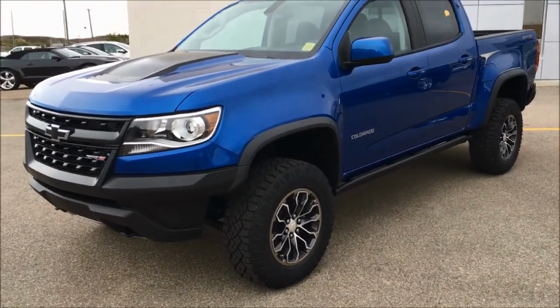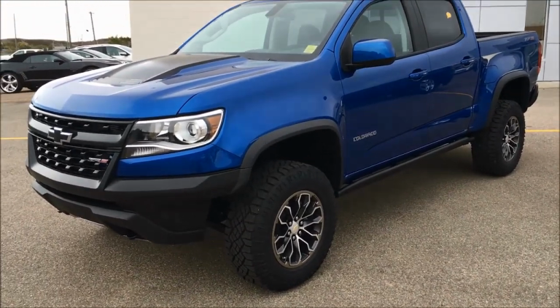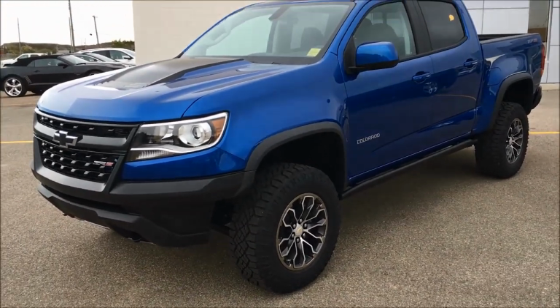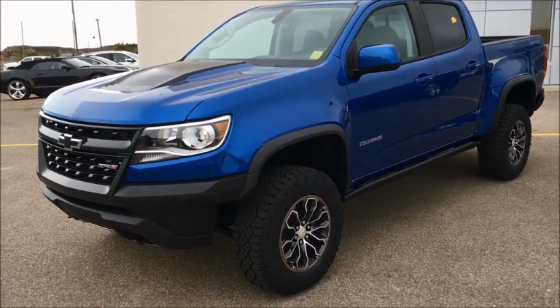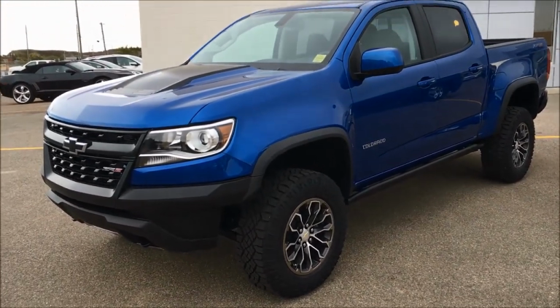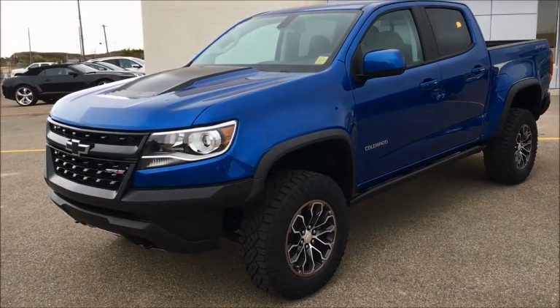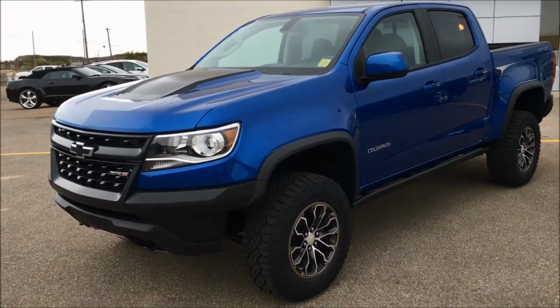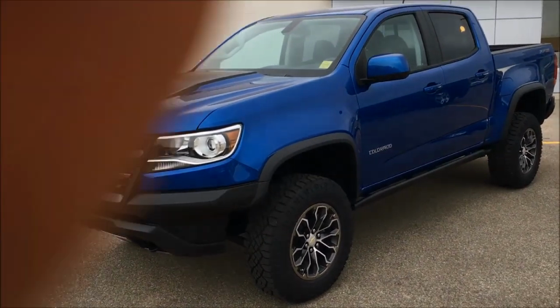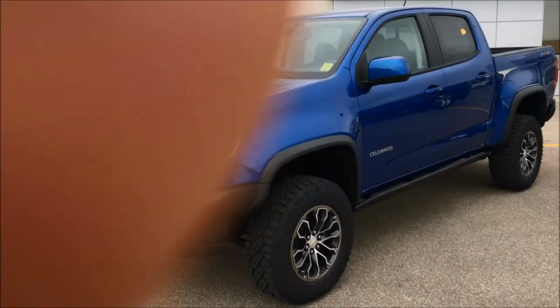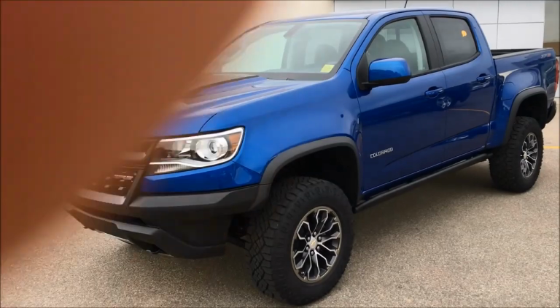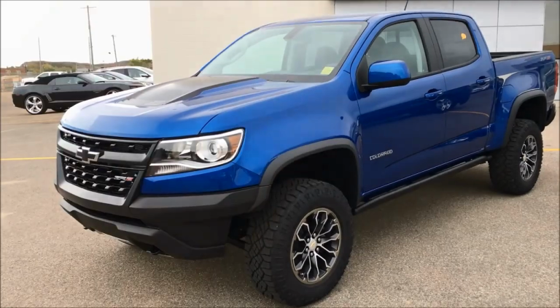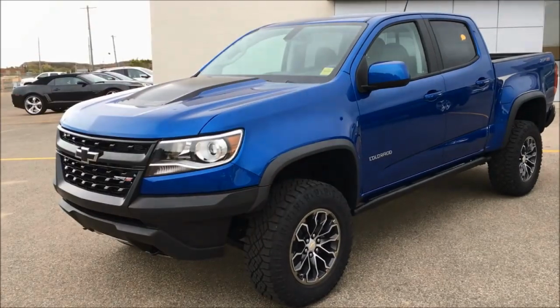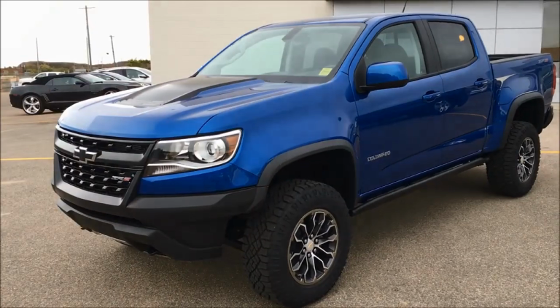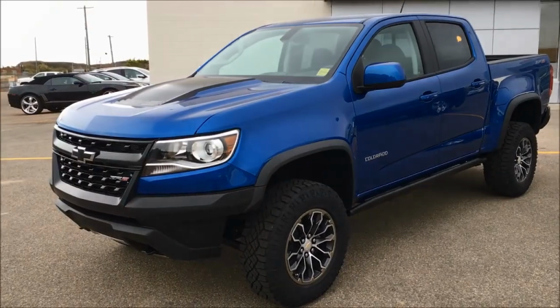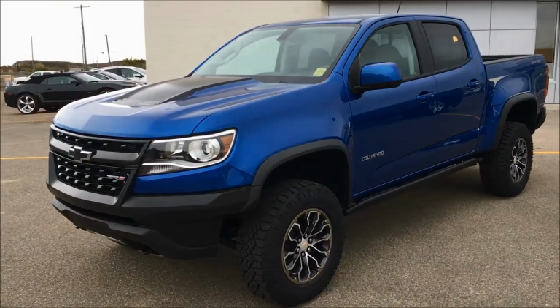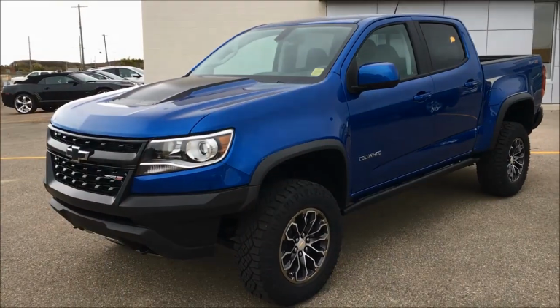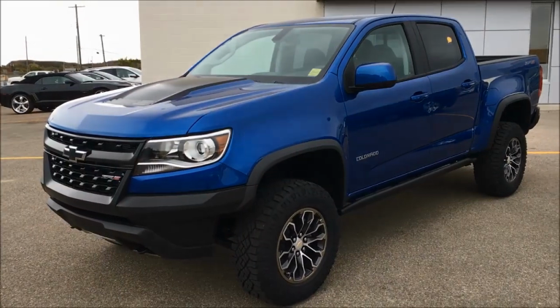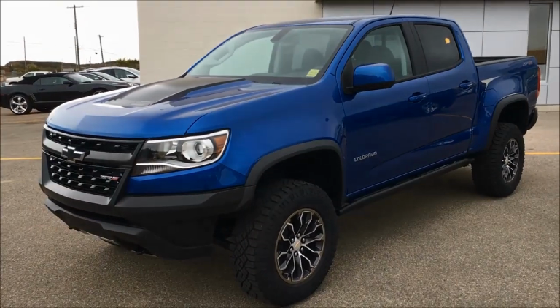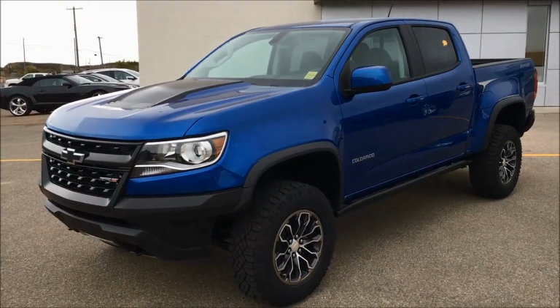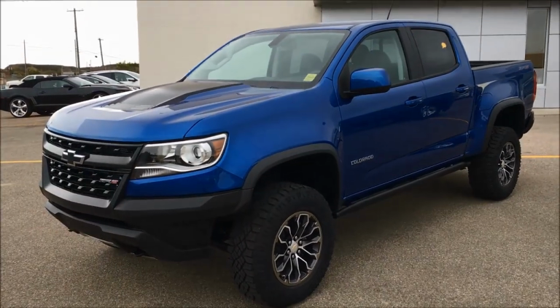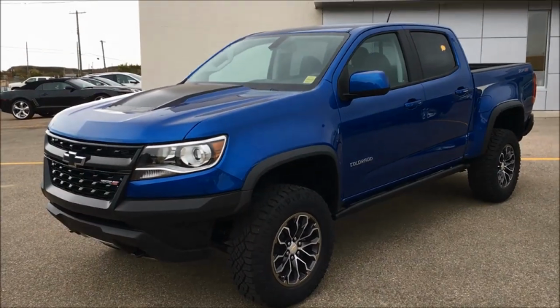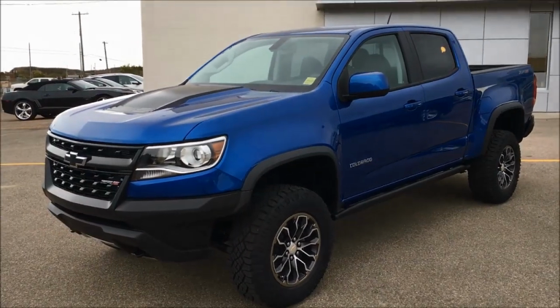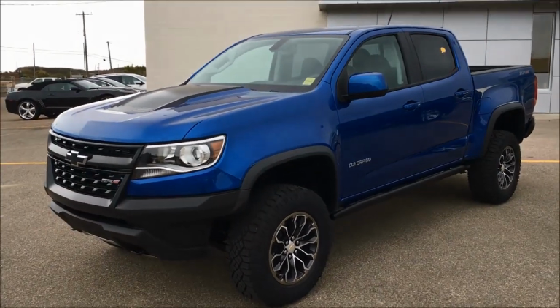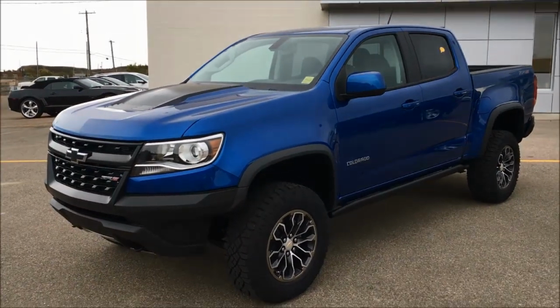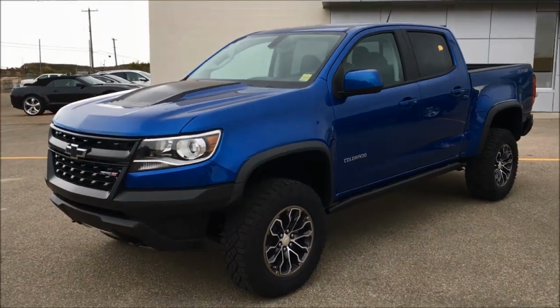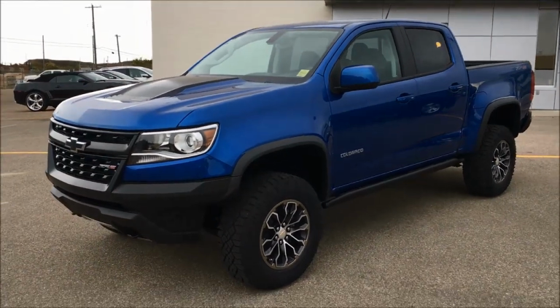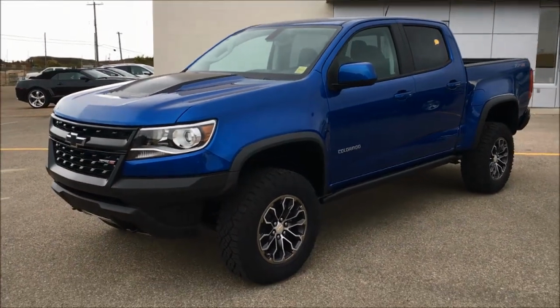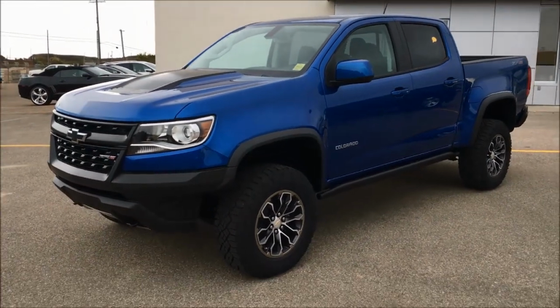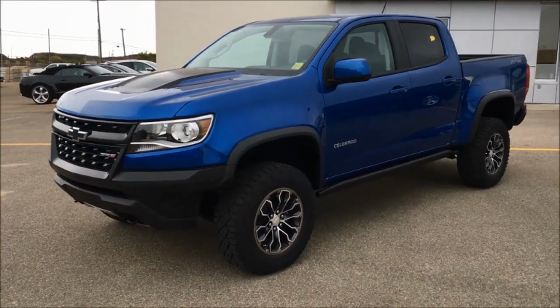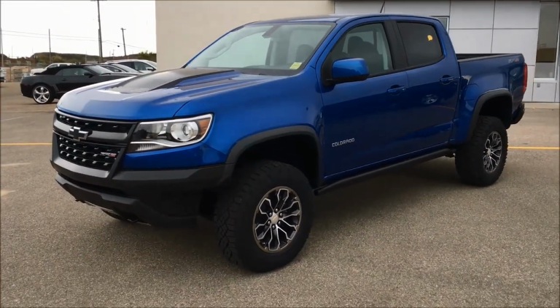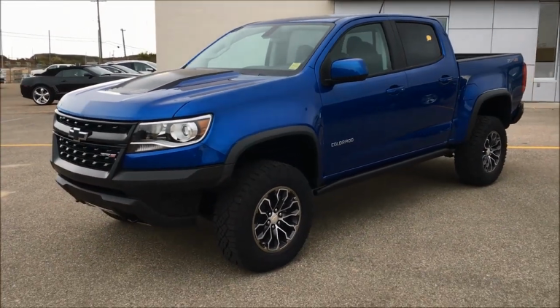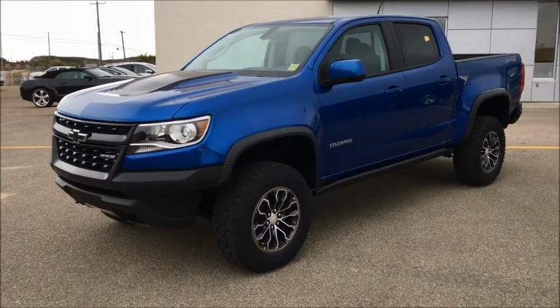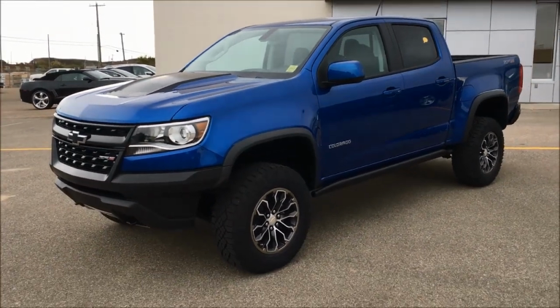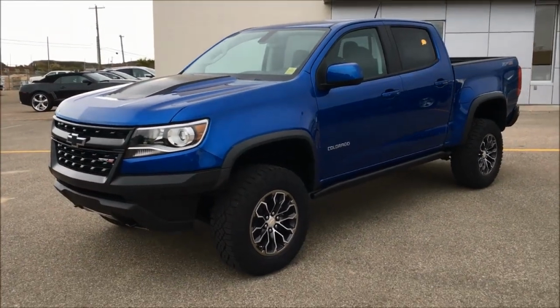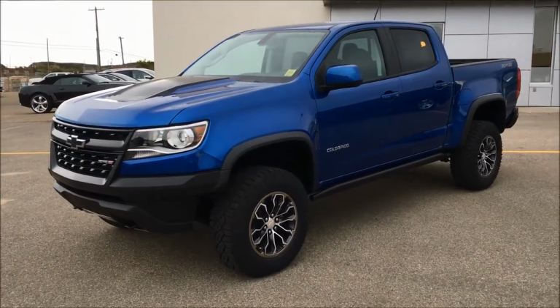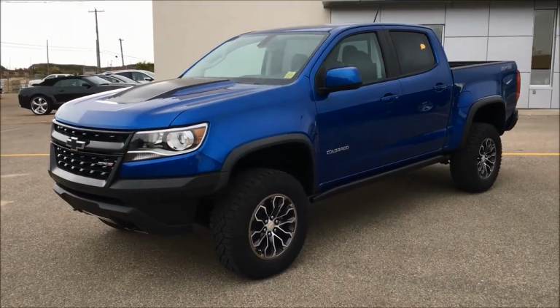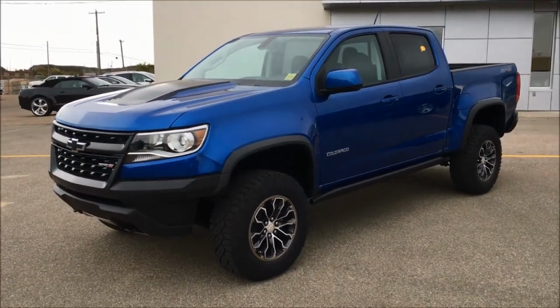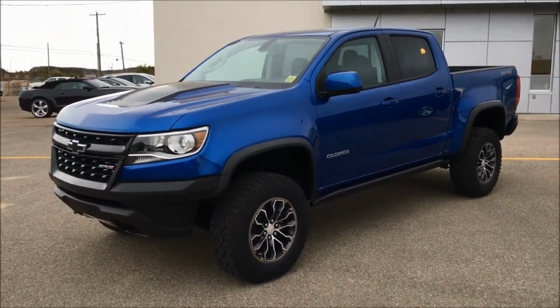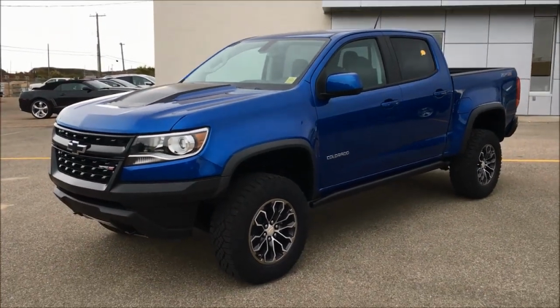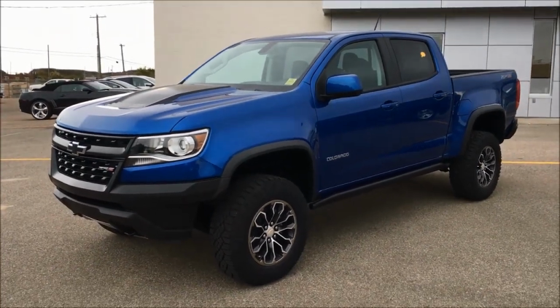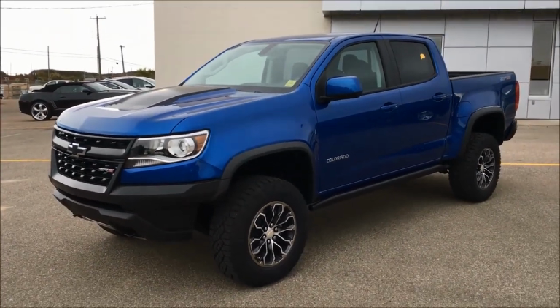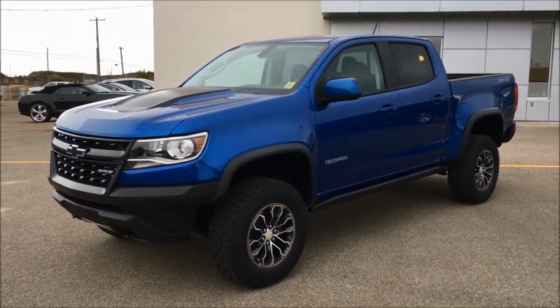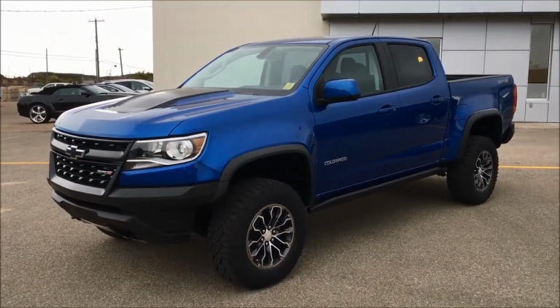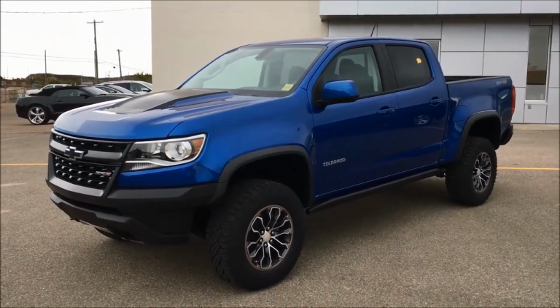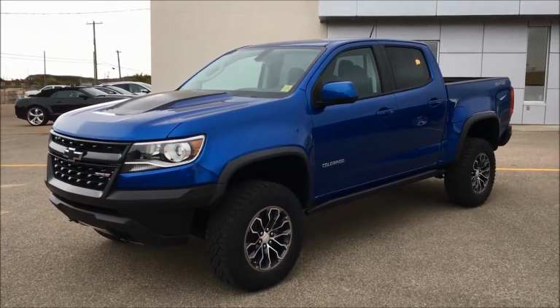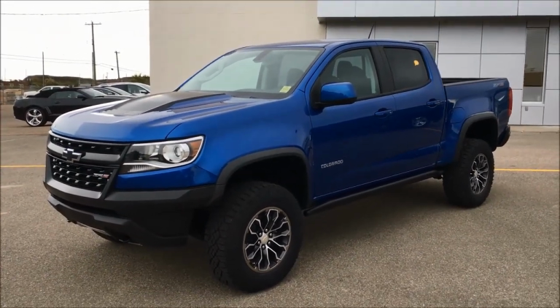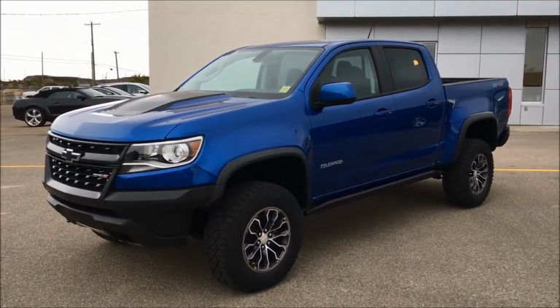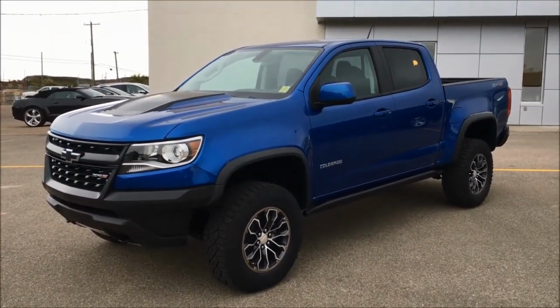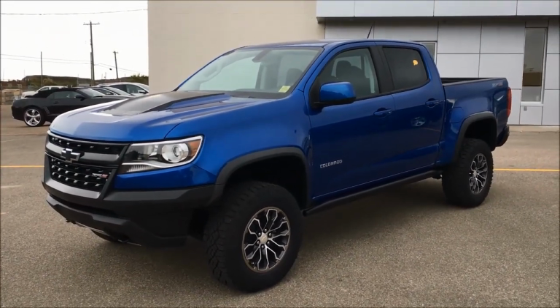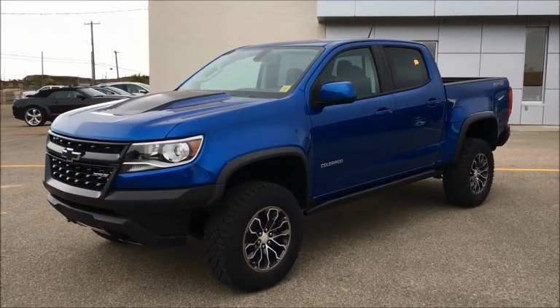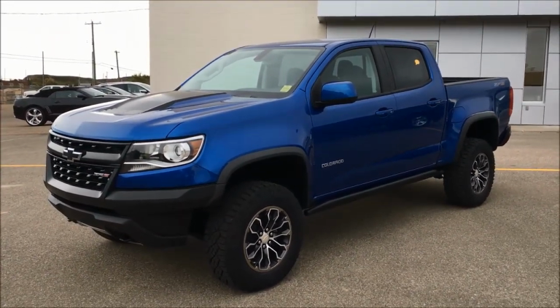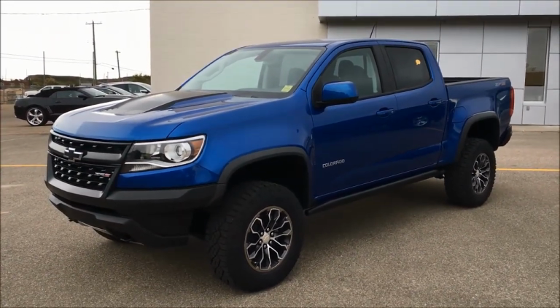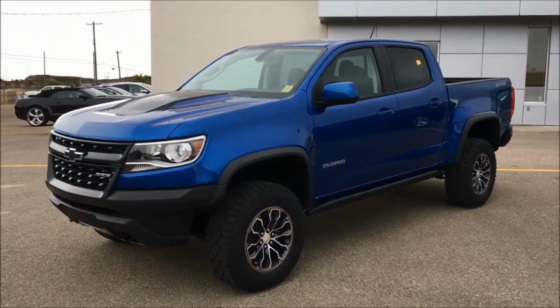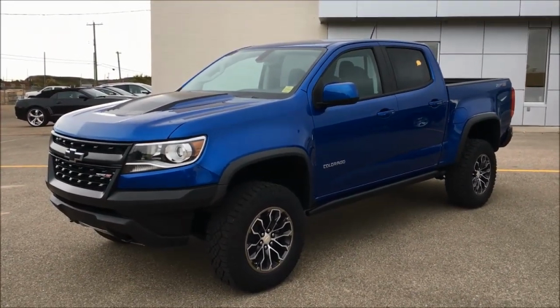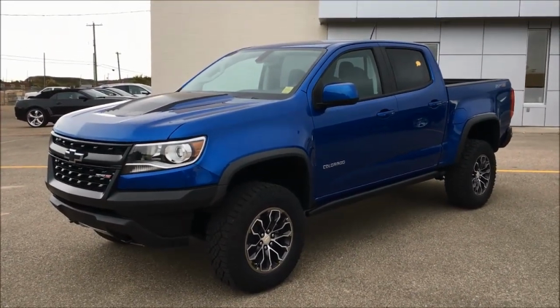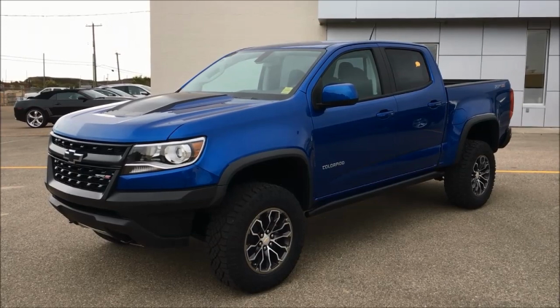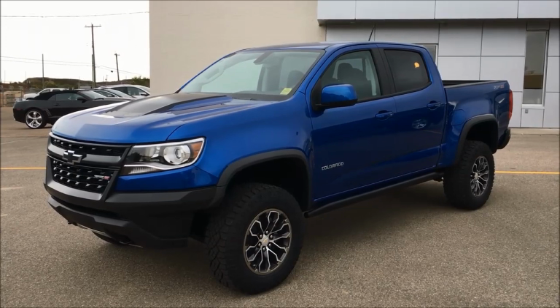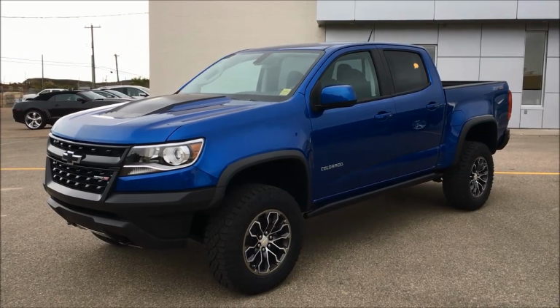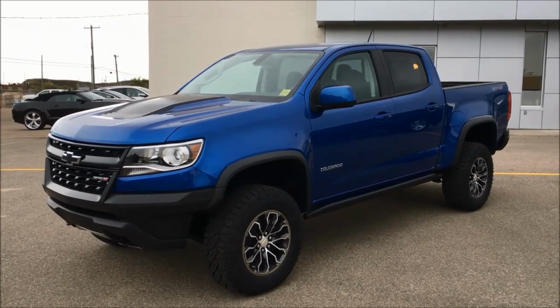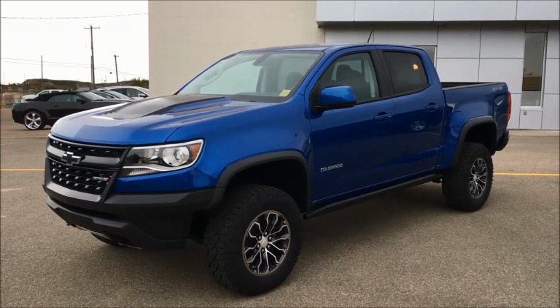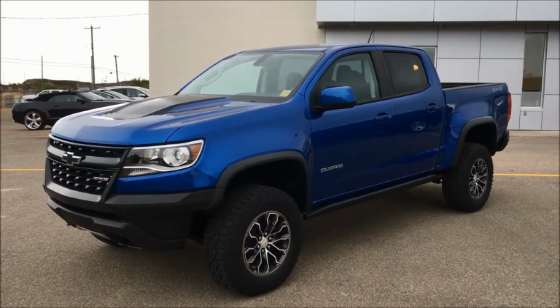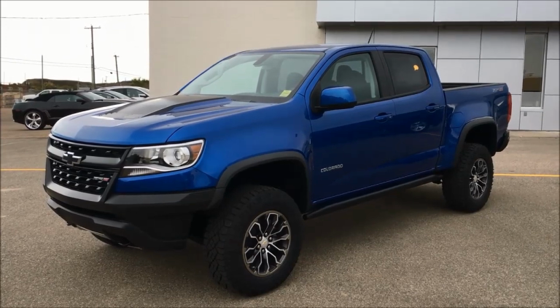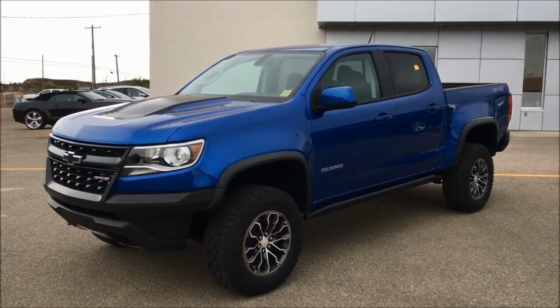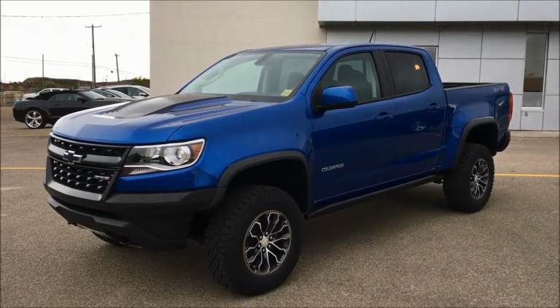So let's get into it here. There's so many nice things, so many things to talk about, but really it's all about the off-road capabilities in this vehicle.